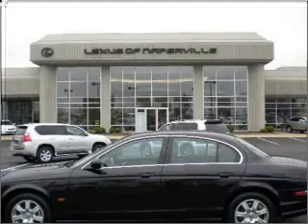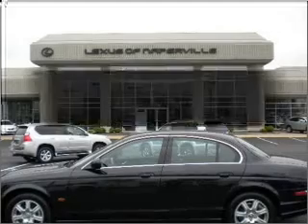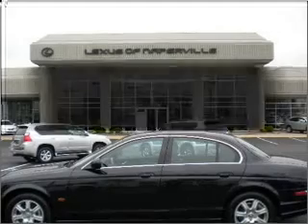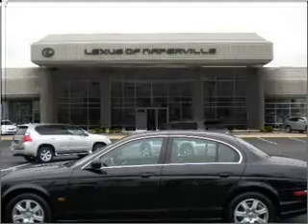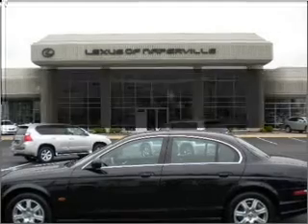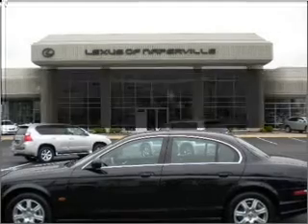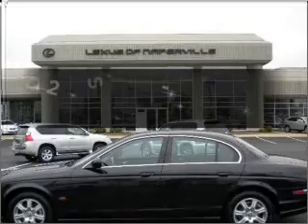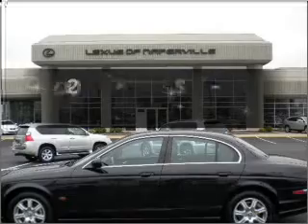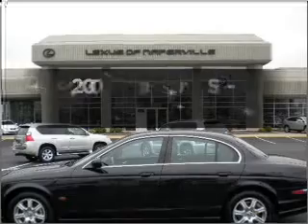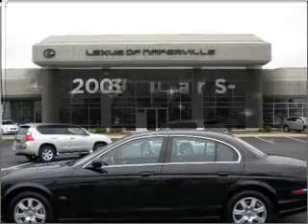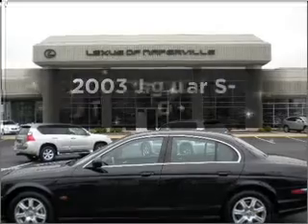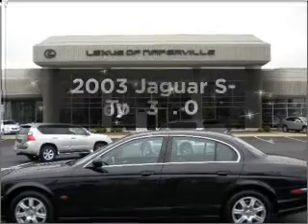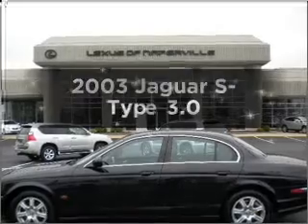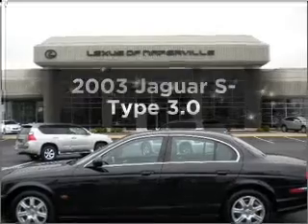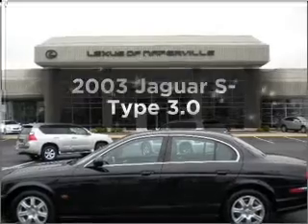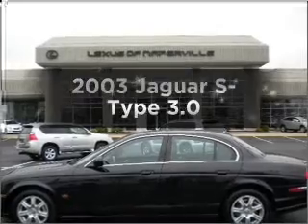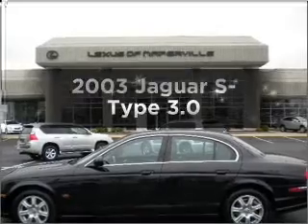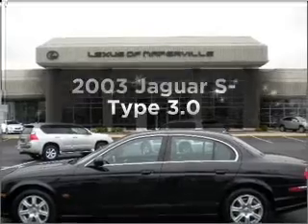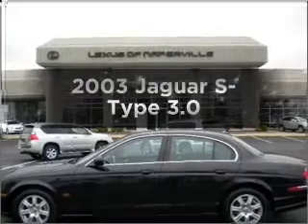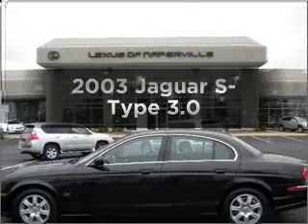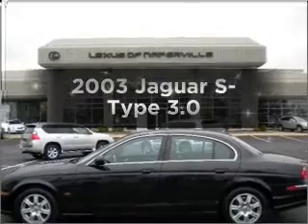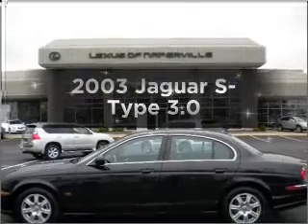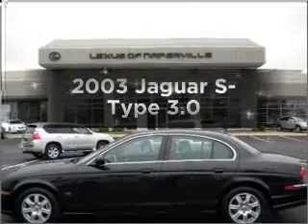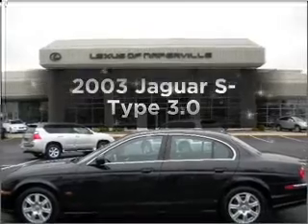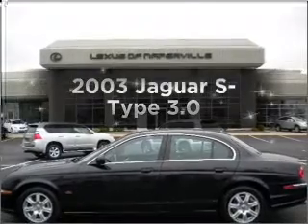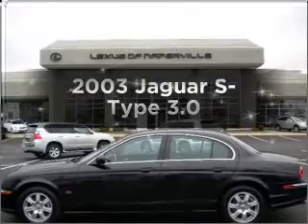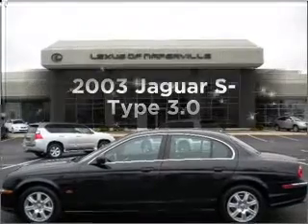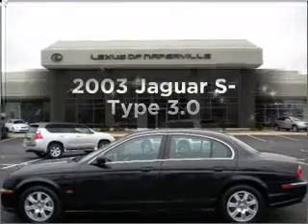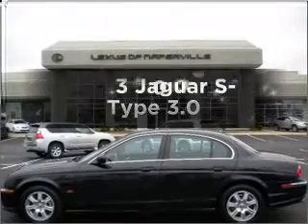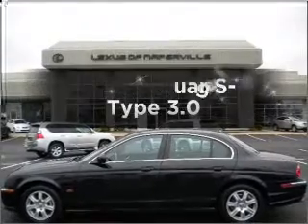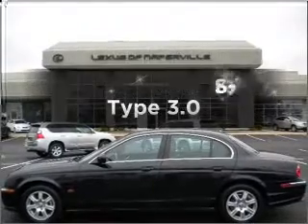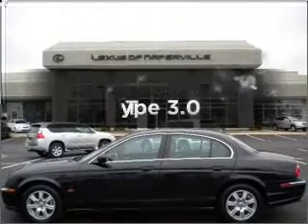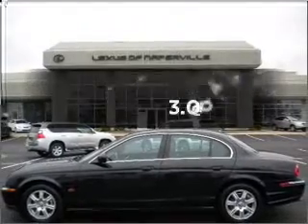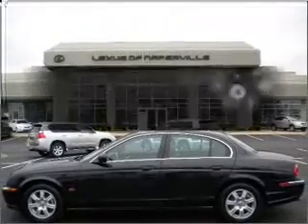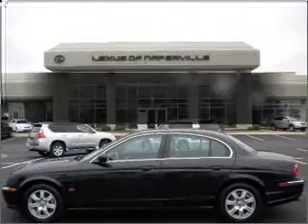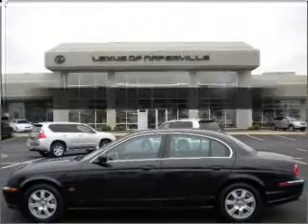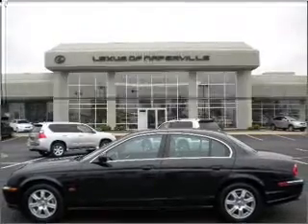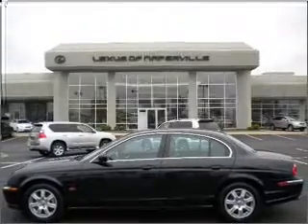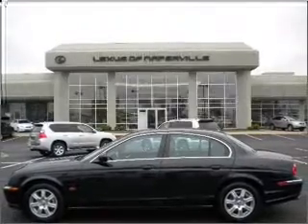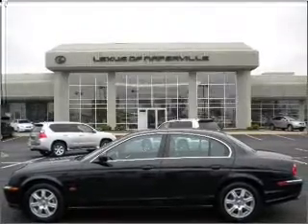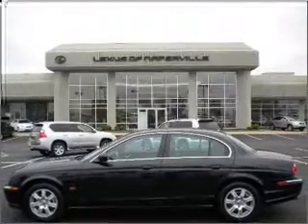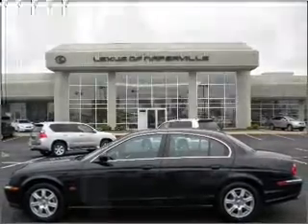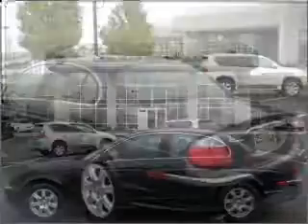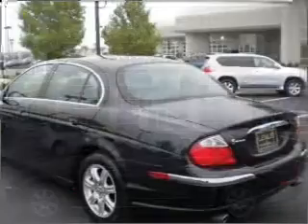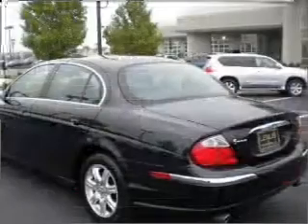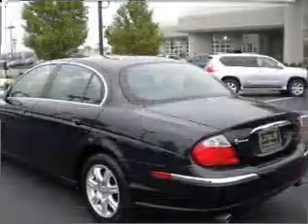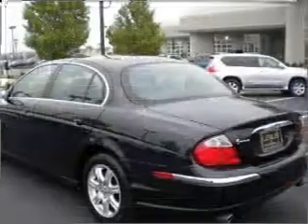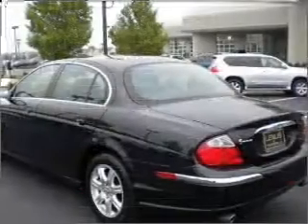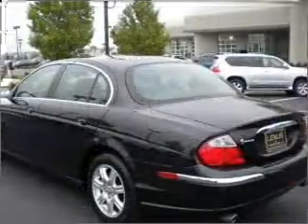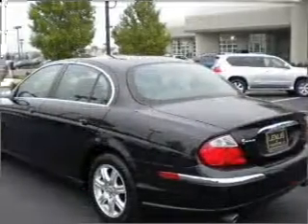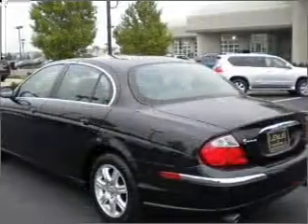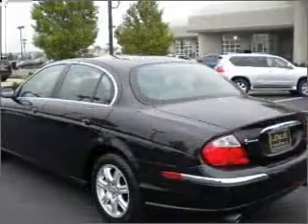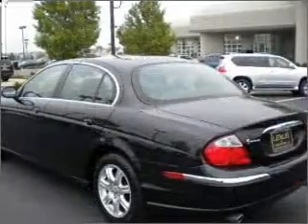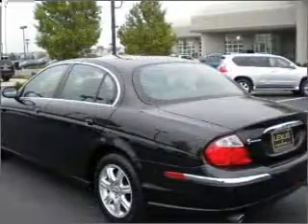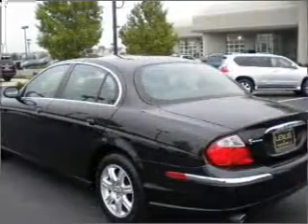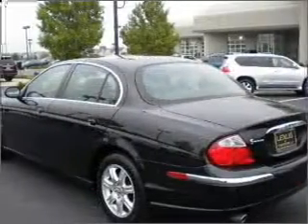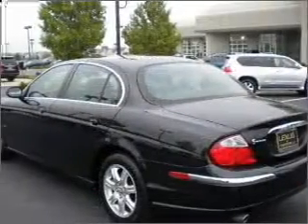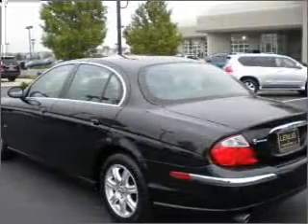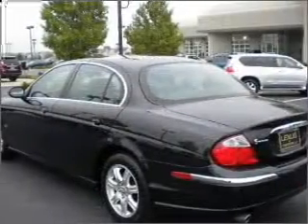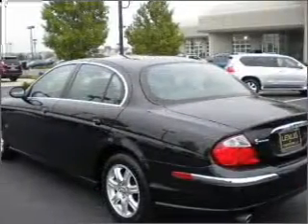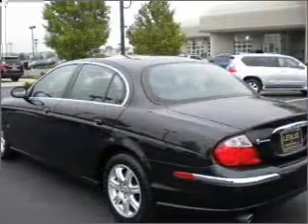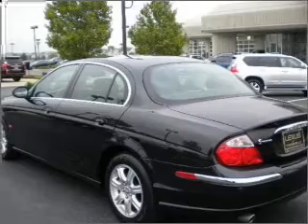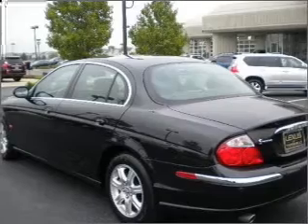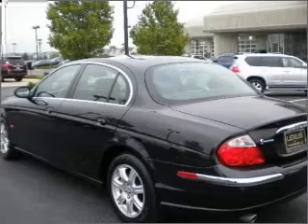Check out this 2003 Jaguar S-Type. Travel the roads in style and comfort in this great vehicle.